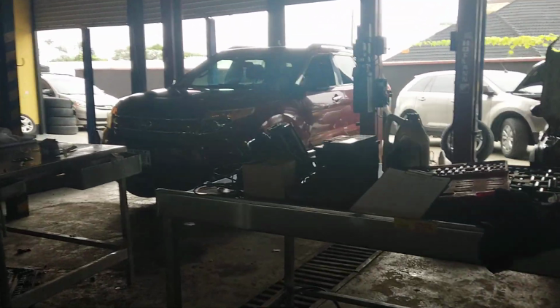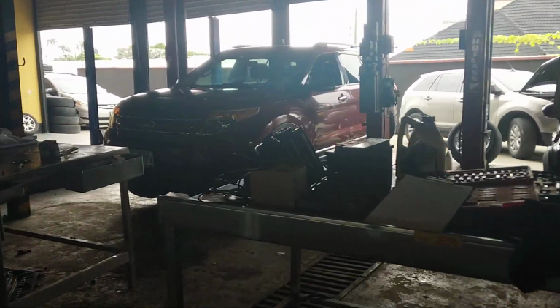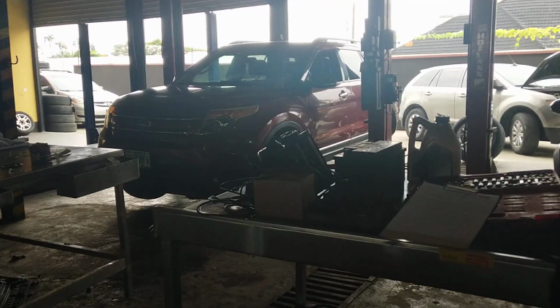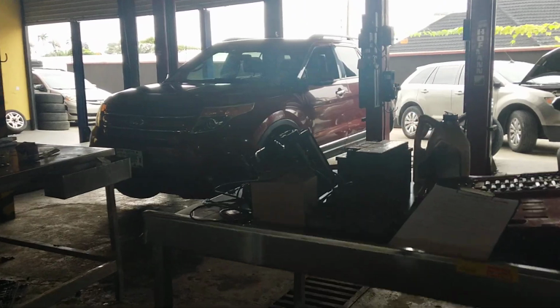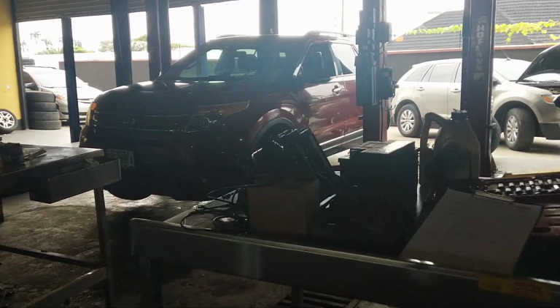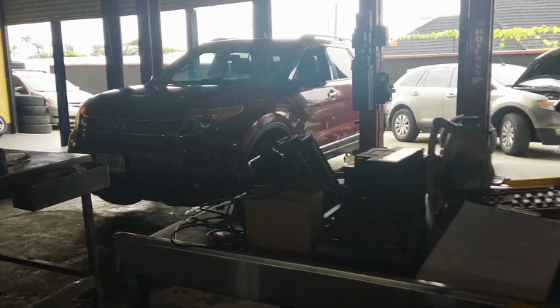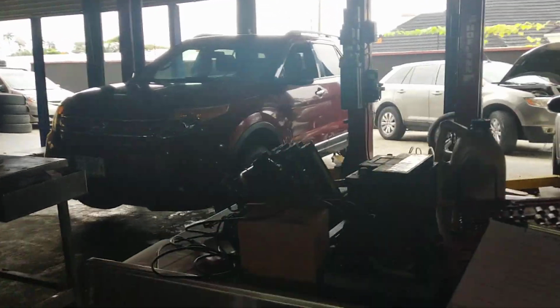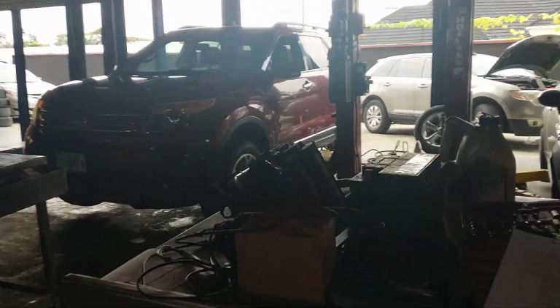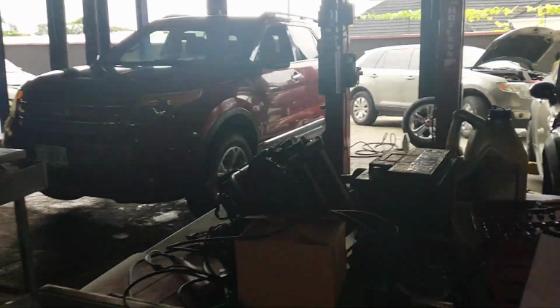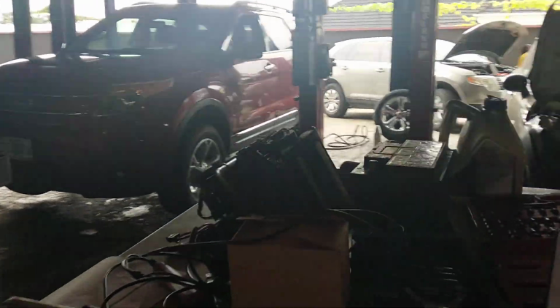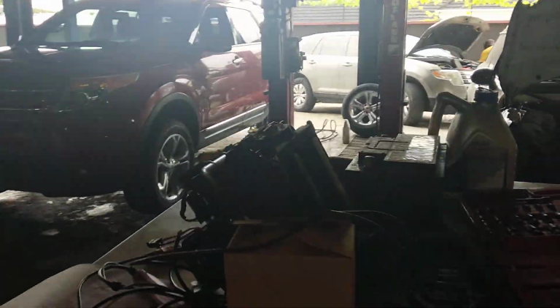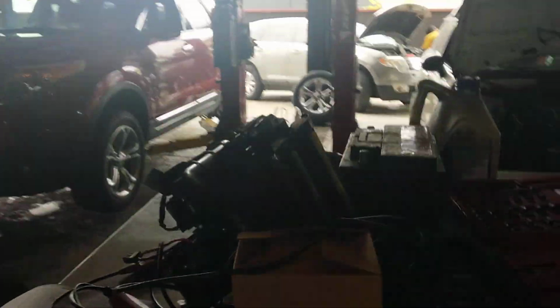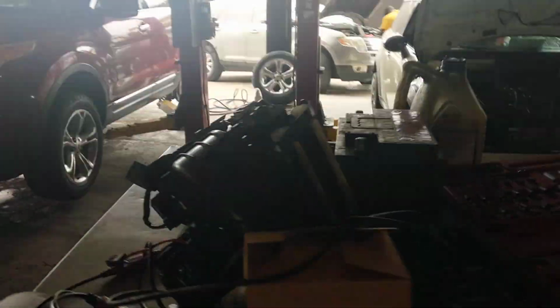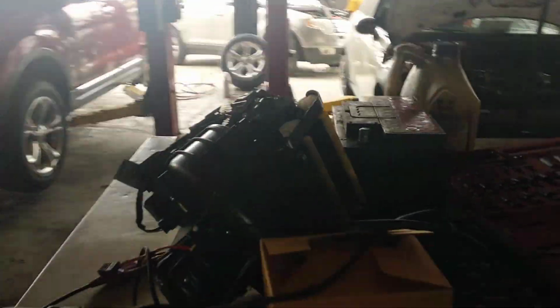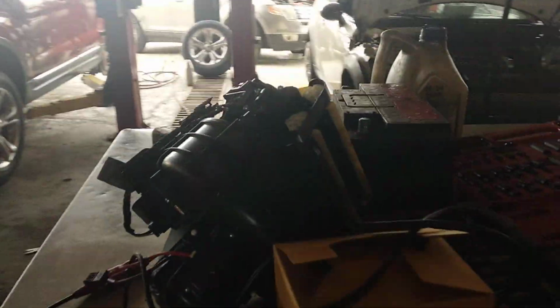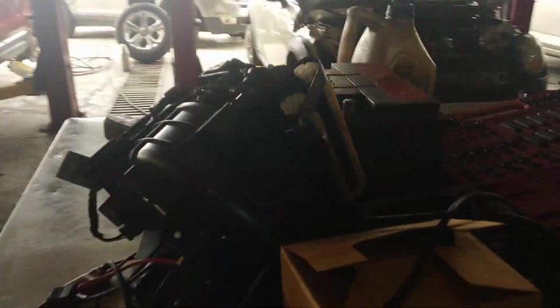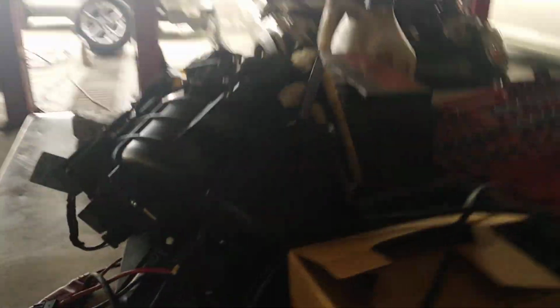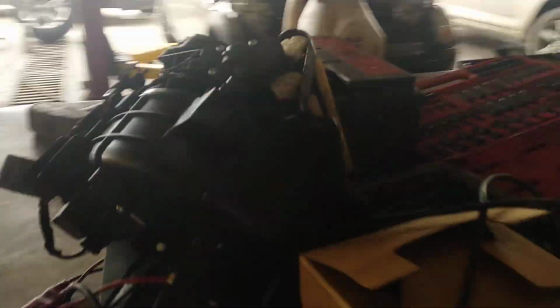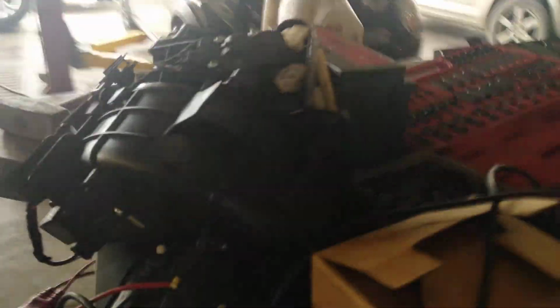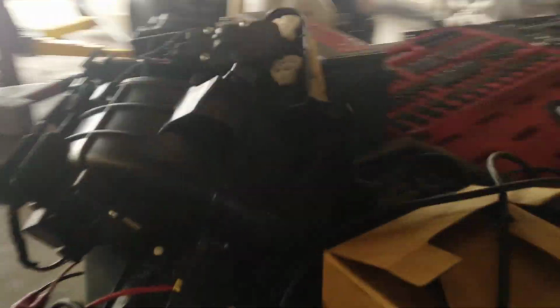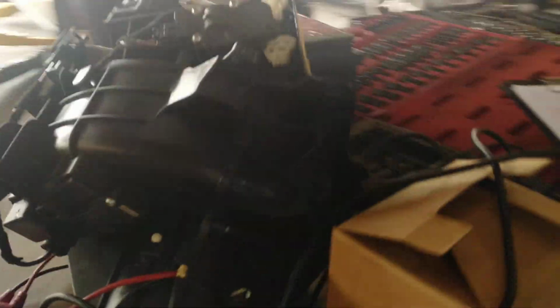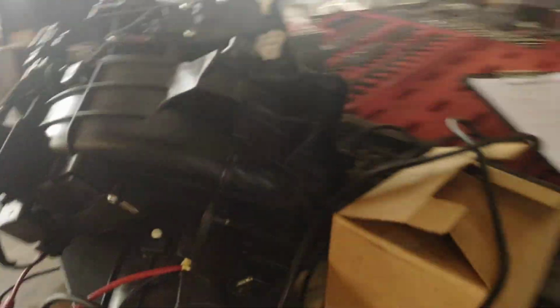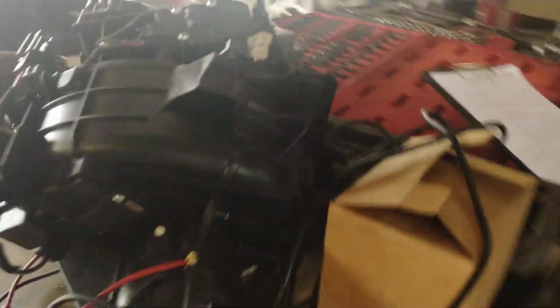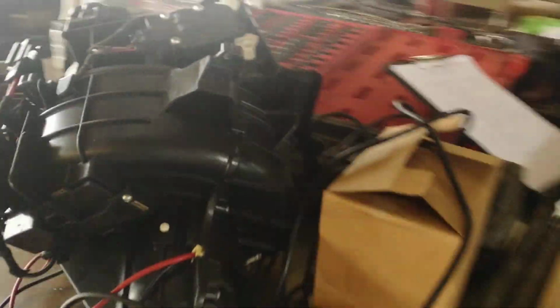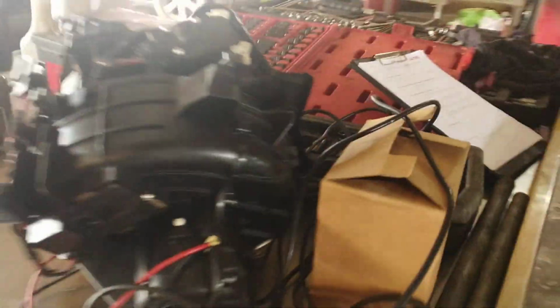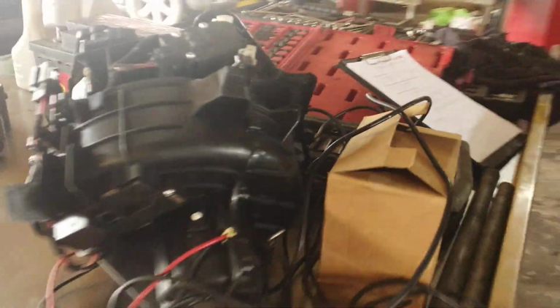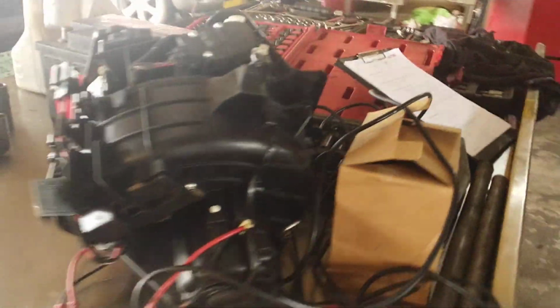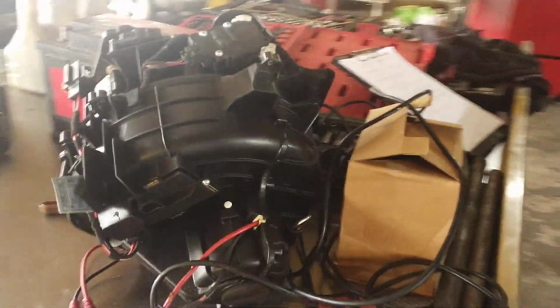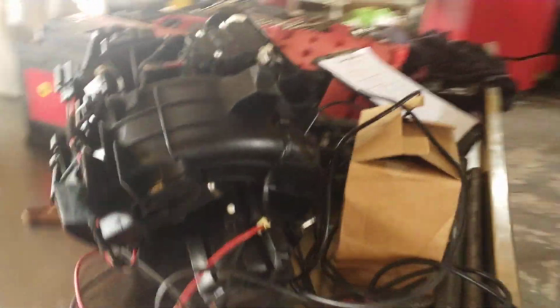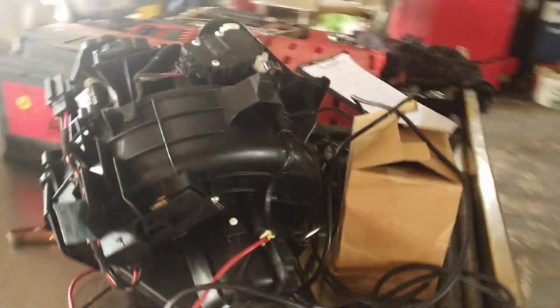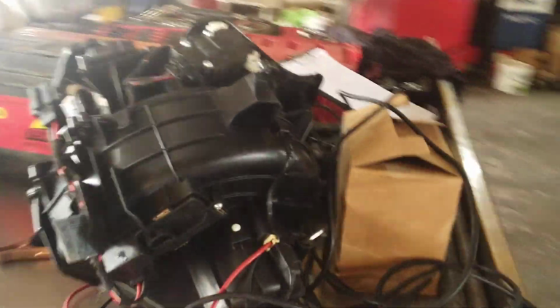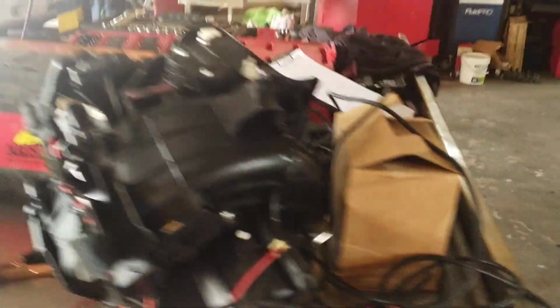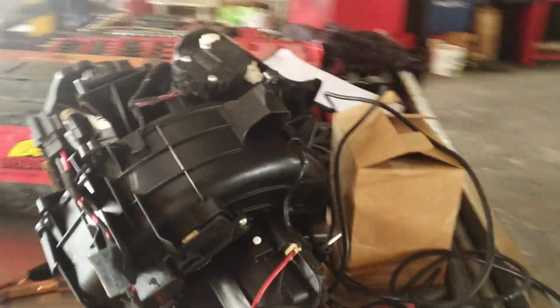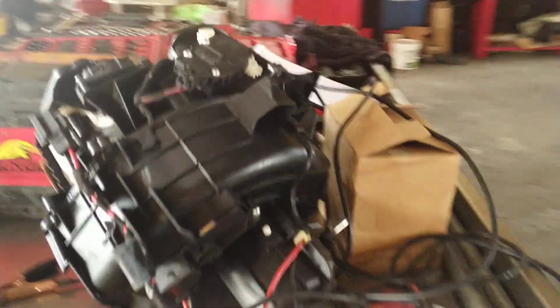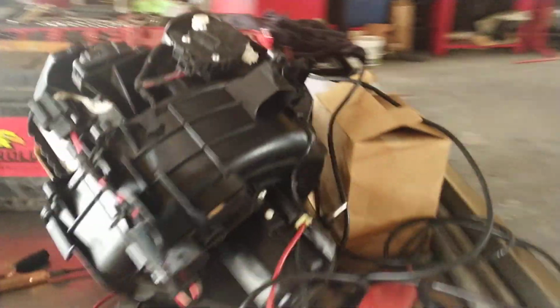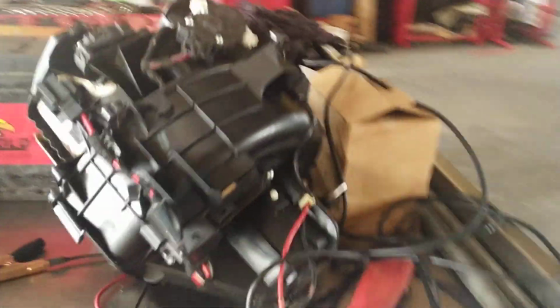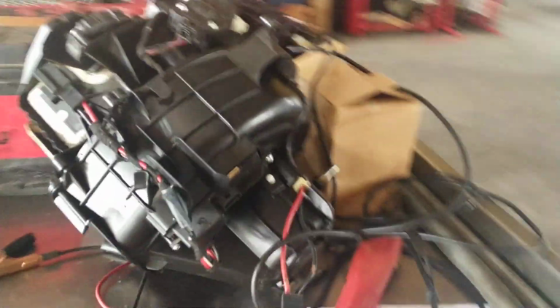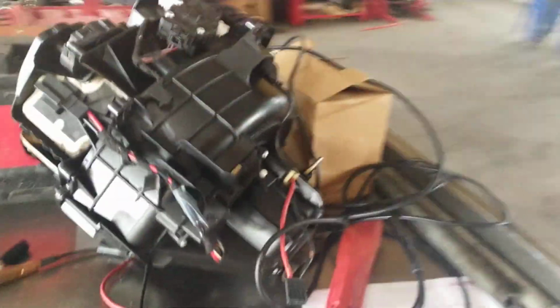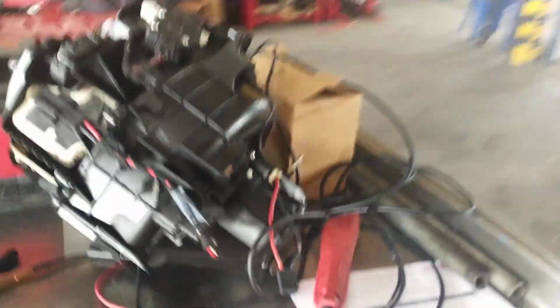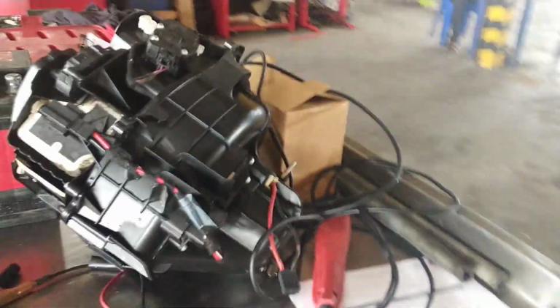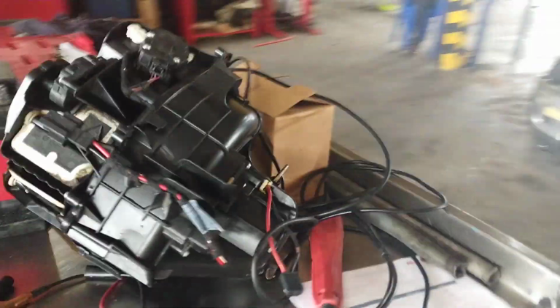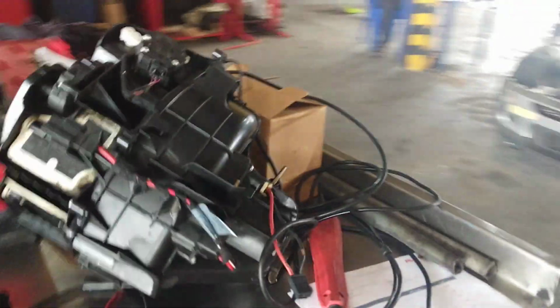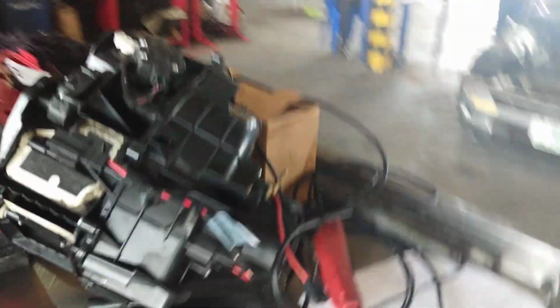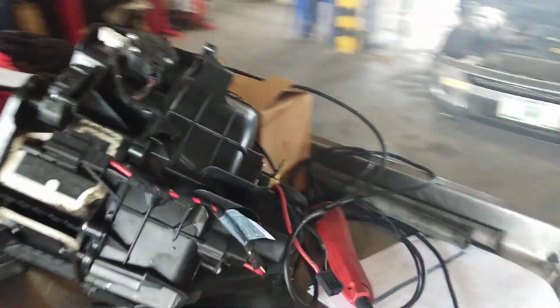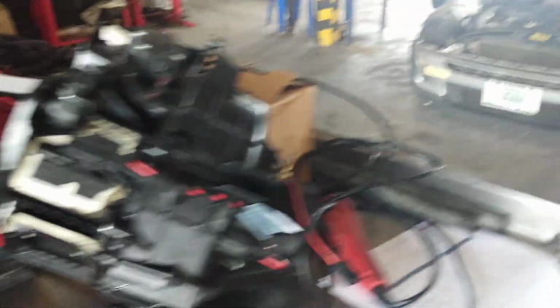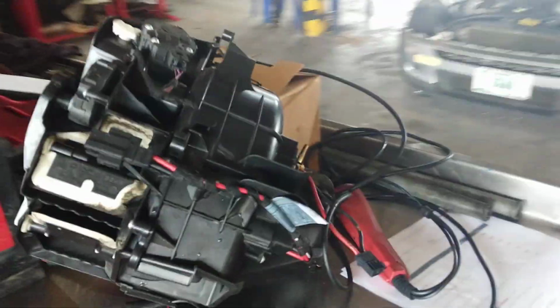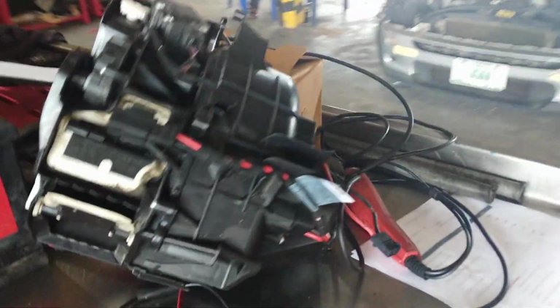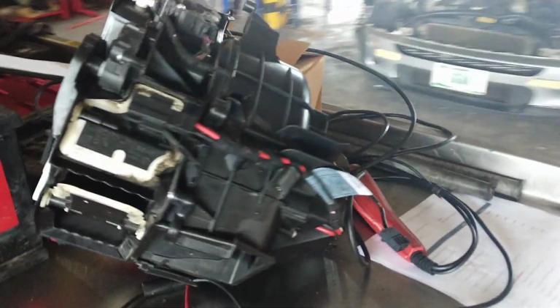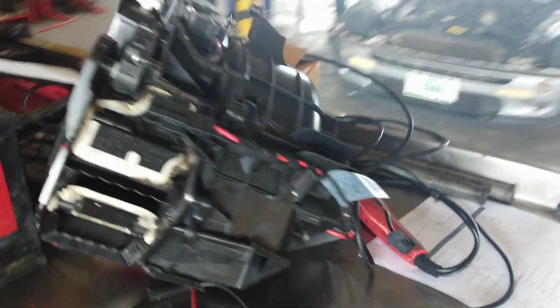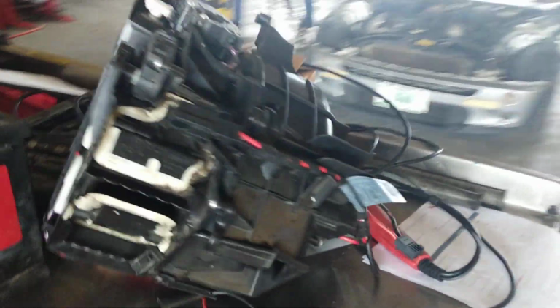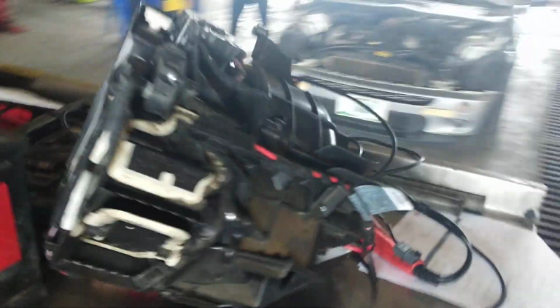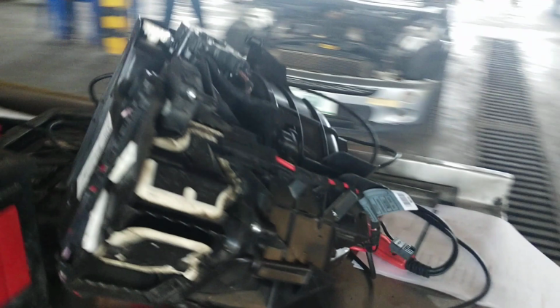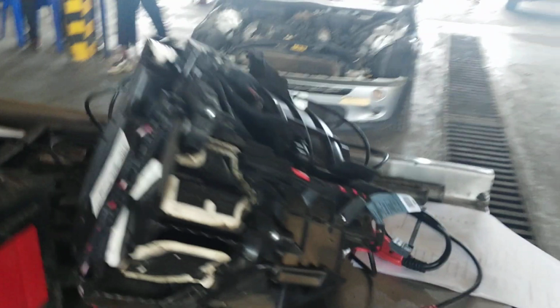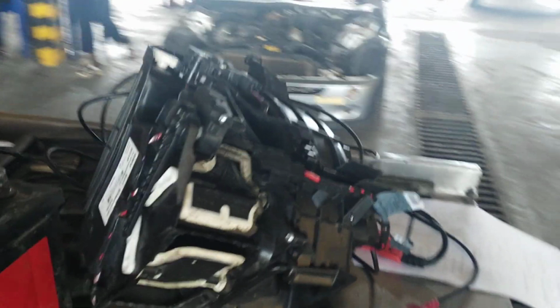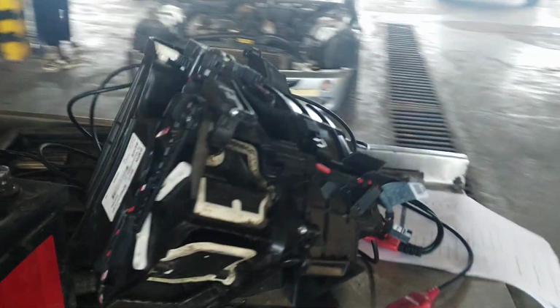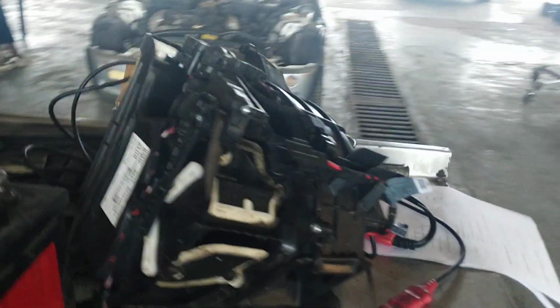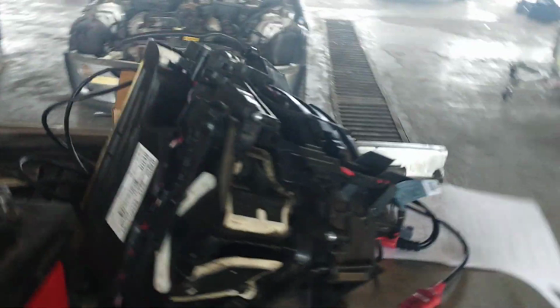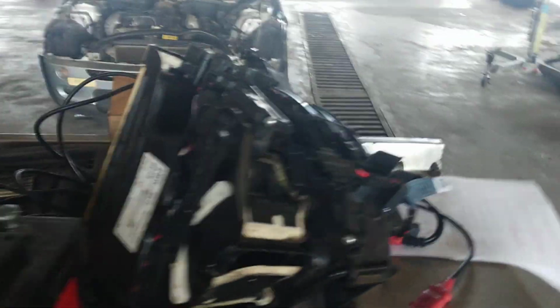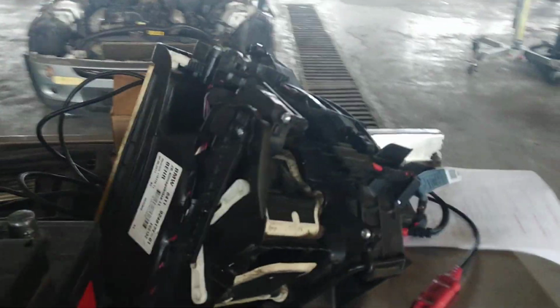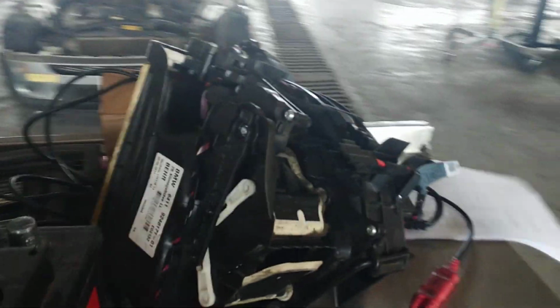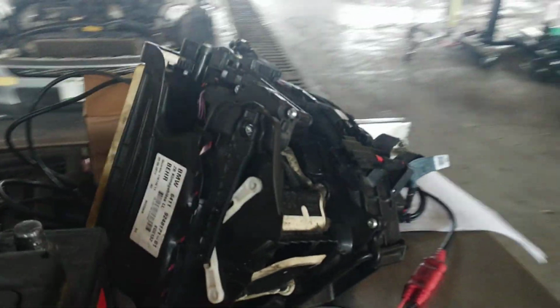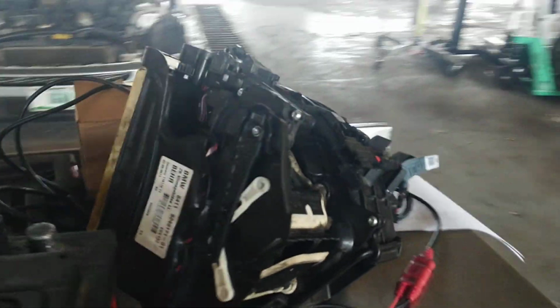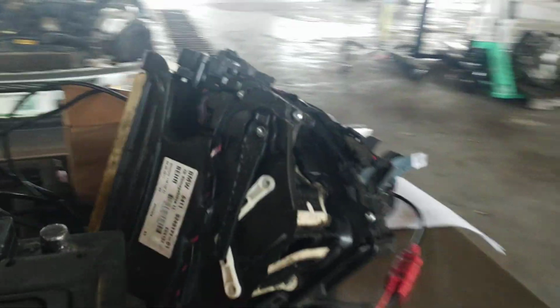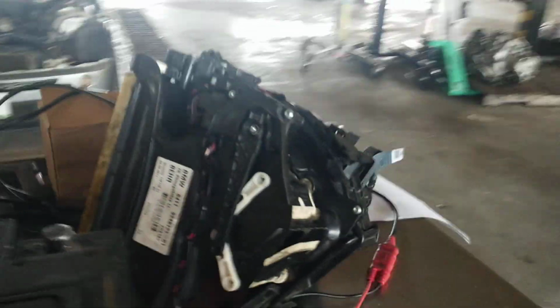Here's the blower motor that we pulled out. Turns out that's the culprit — it's faulty.